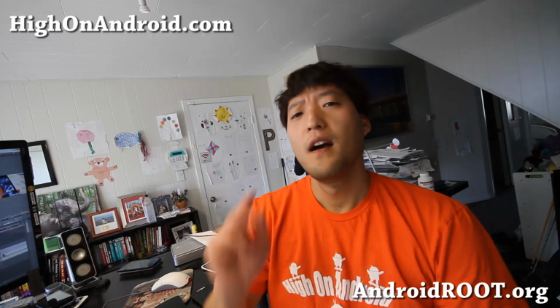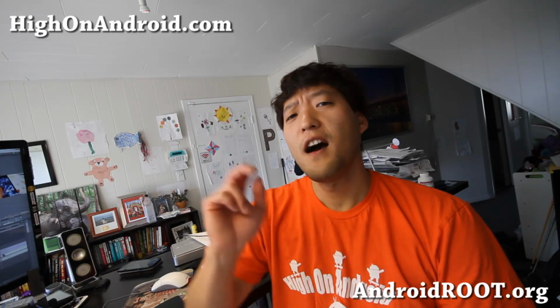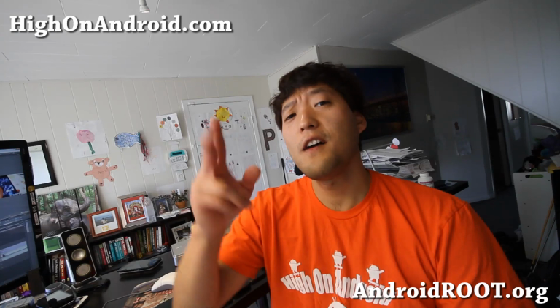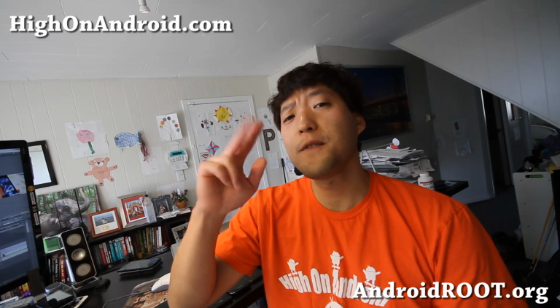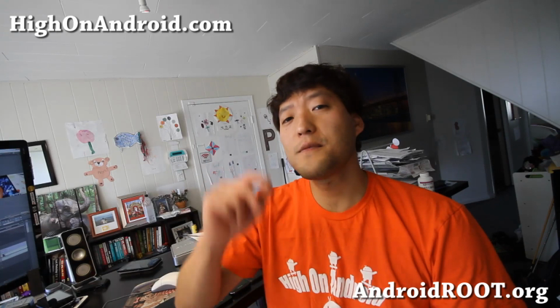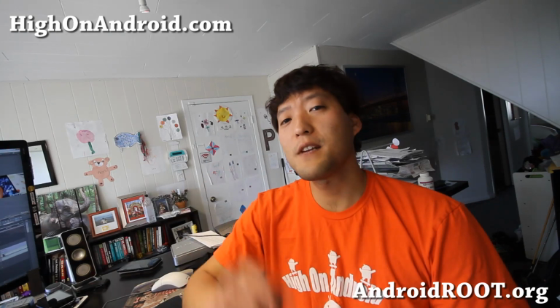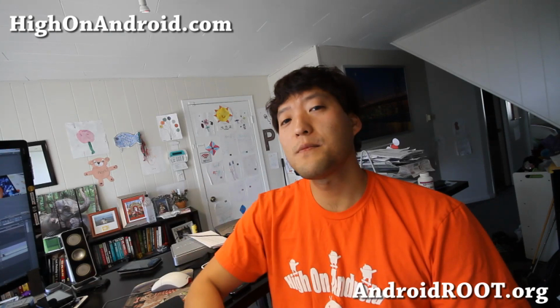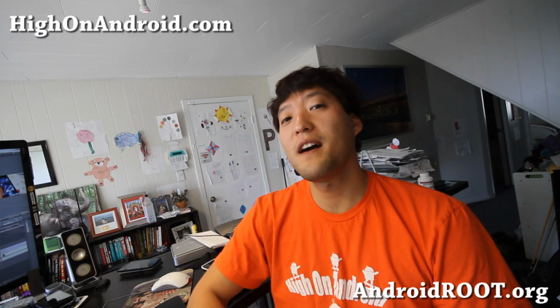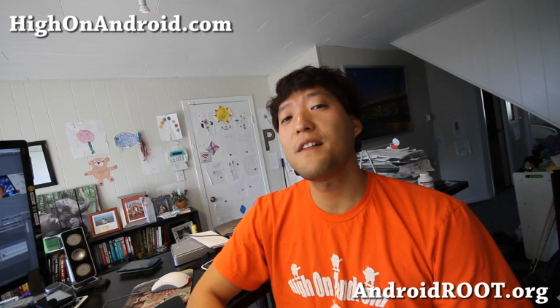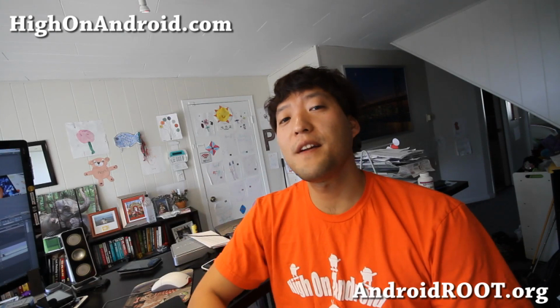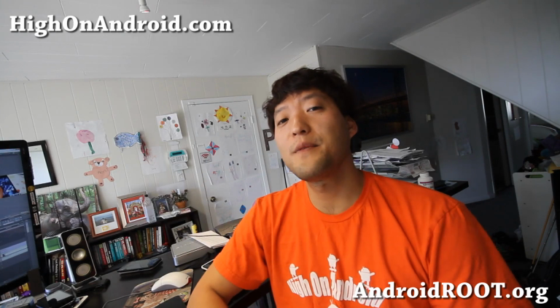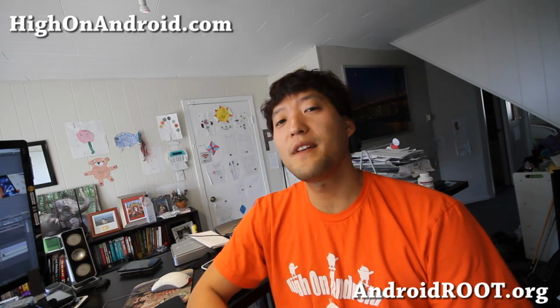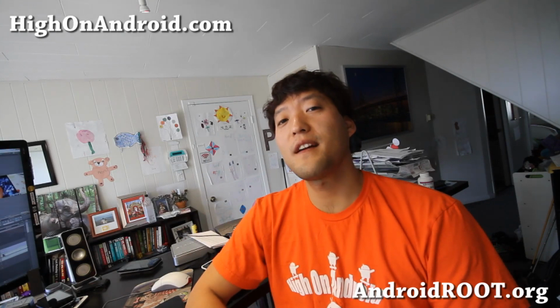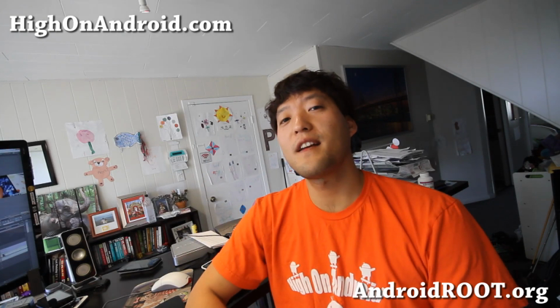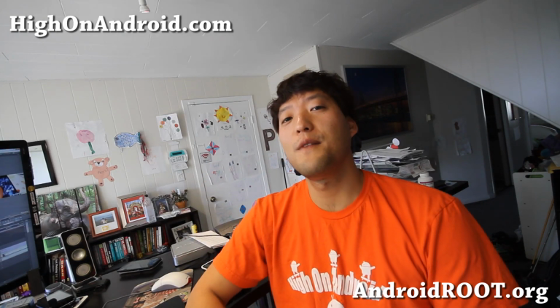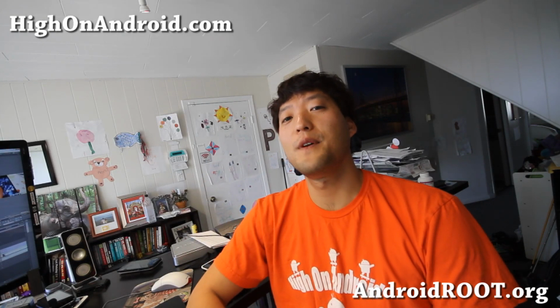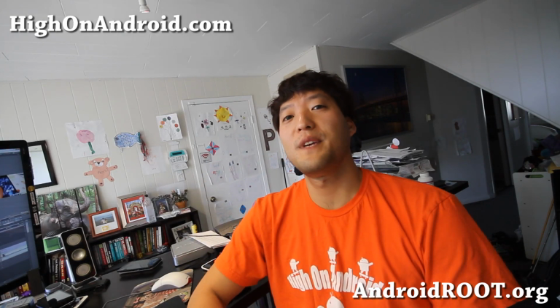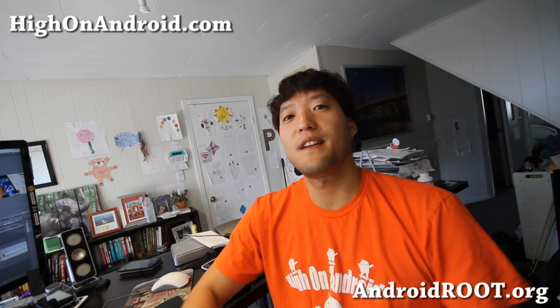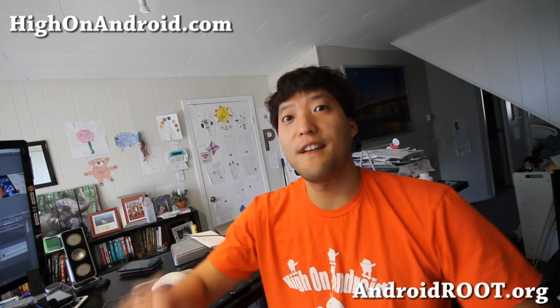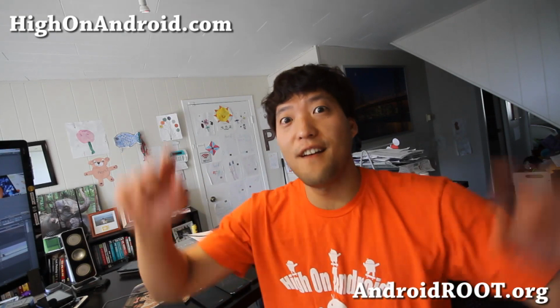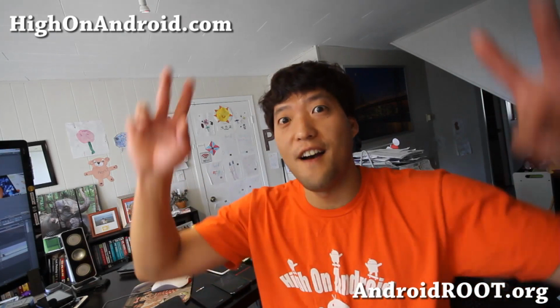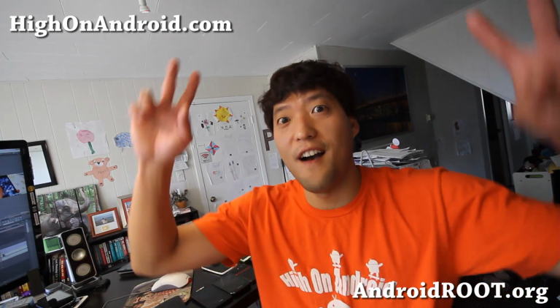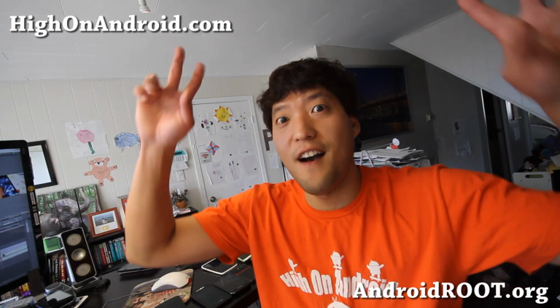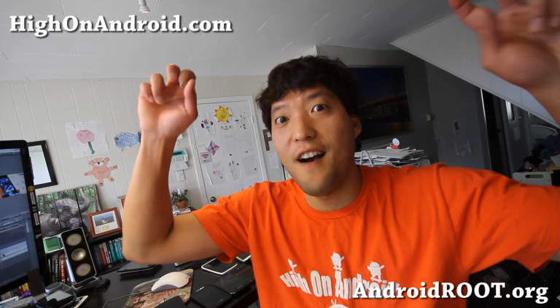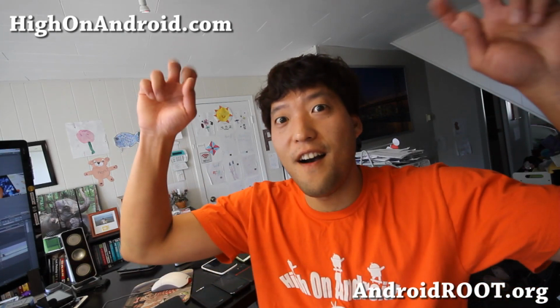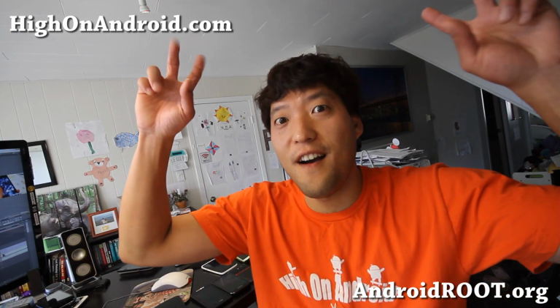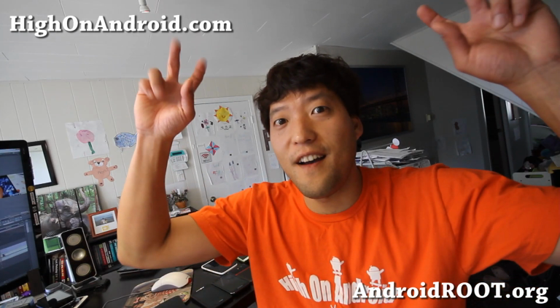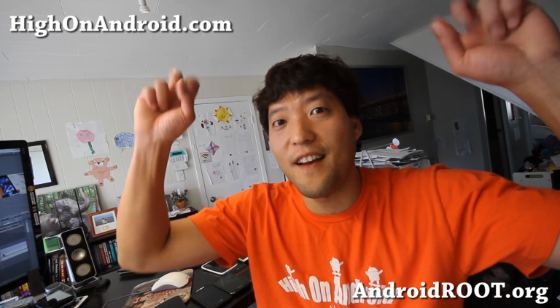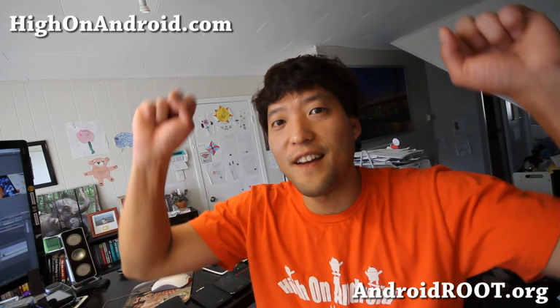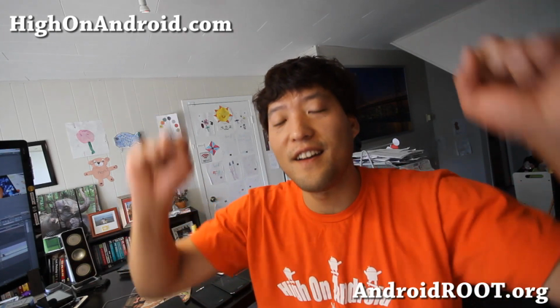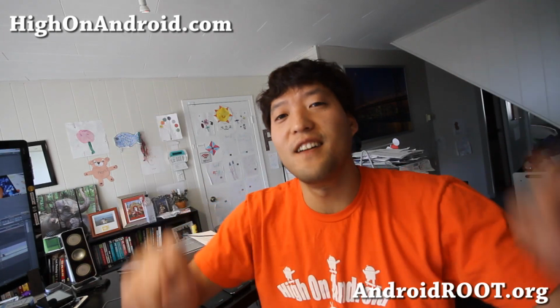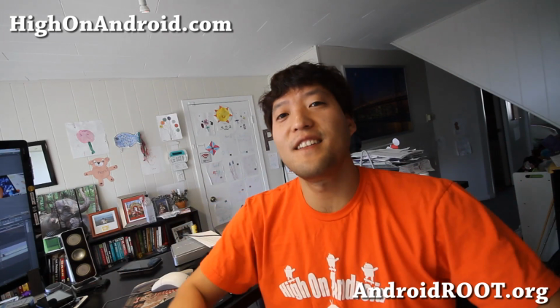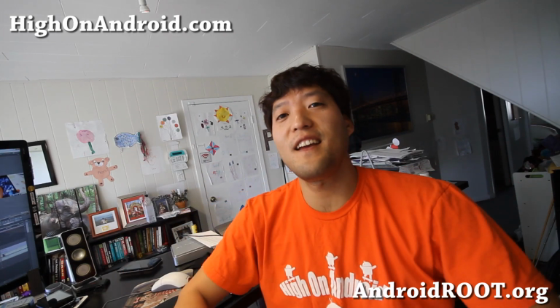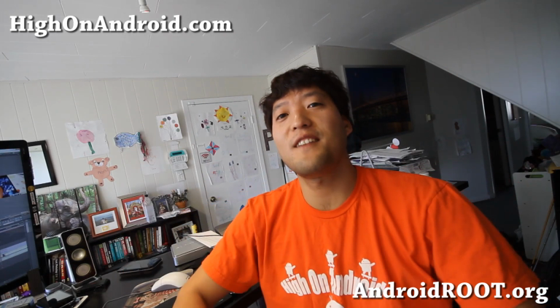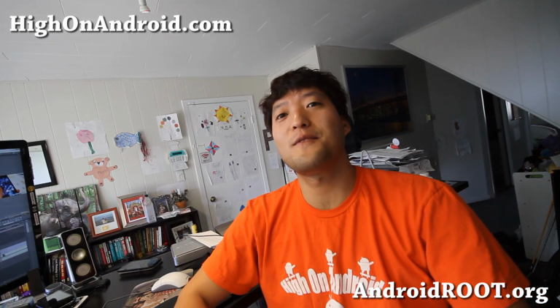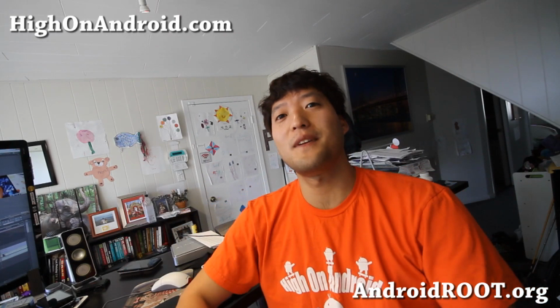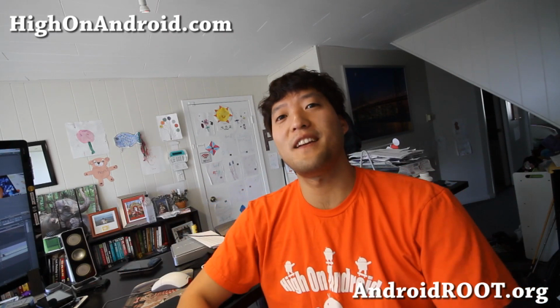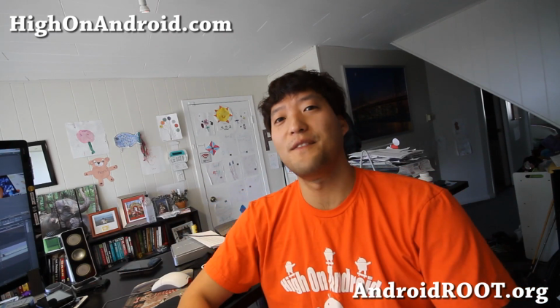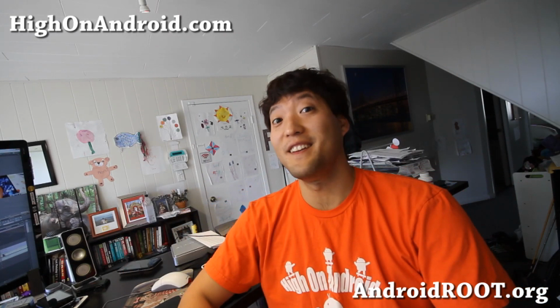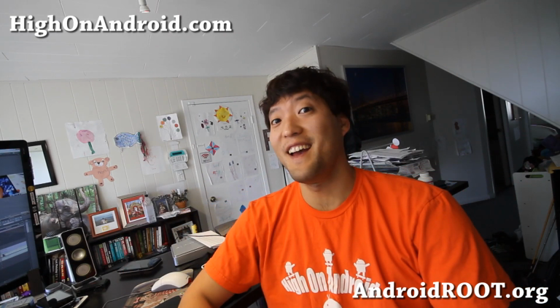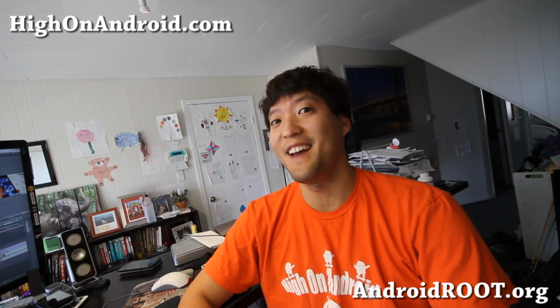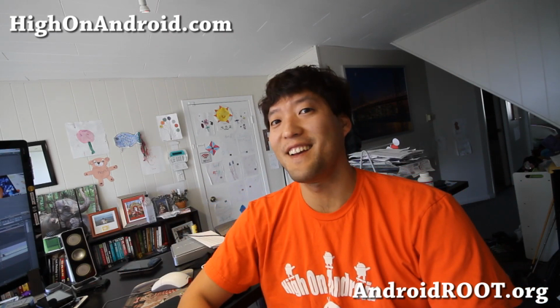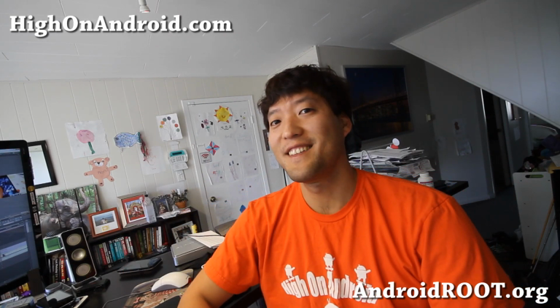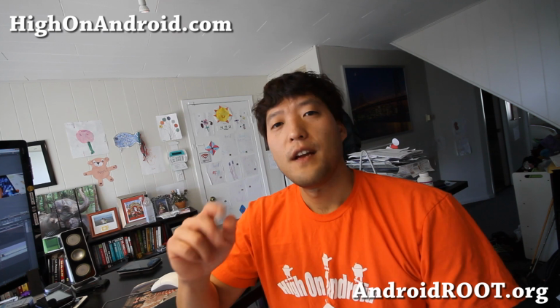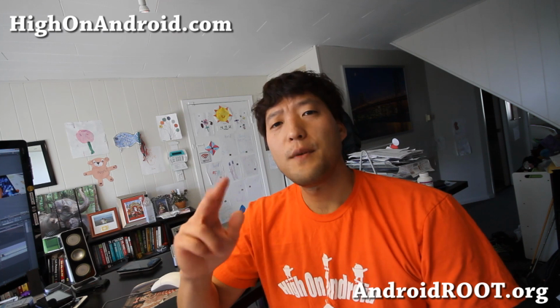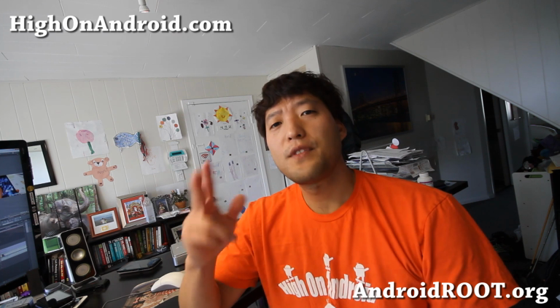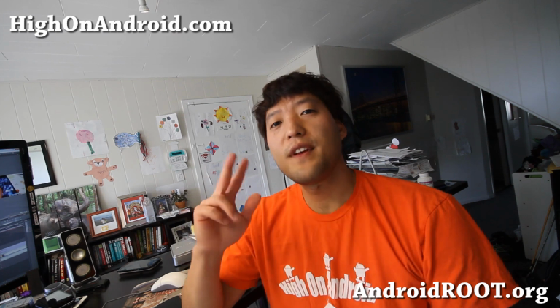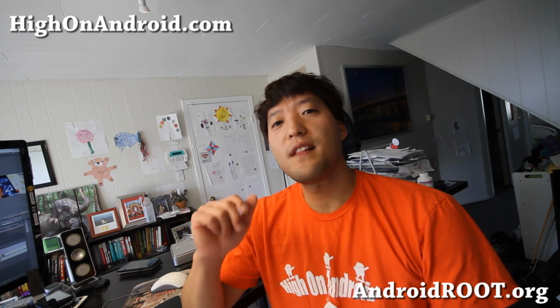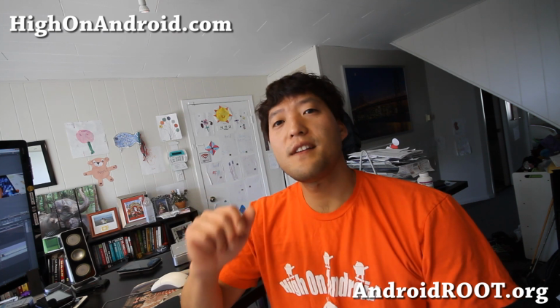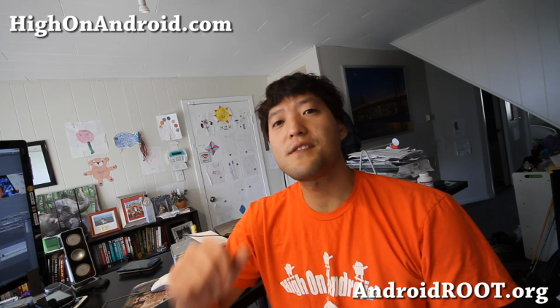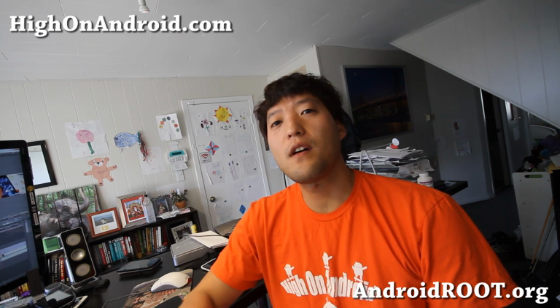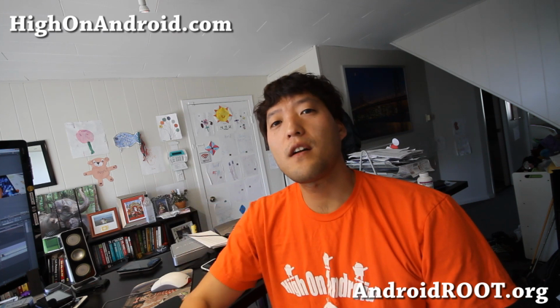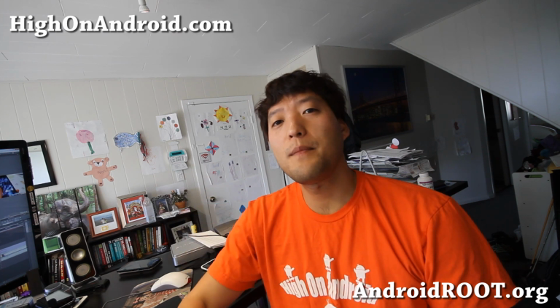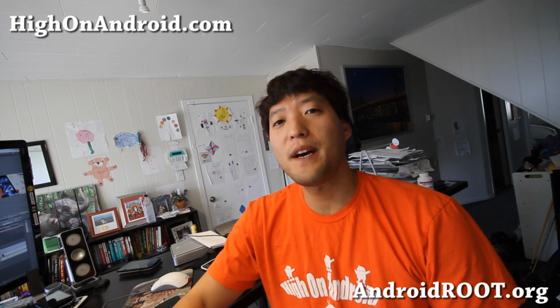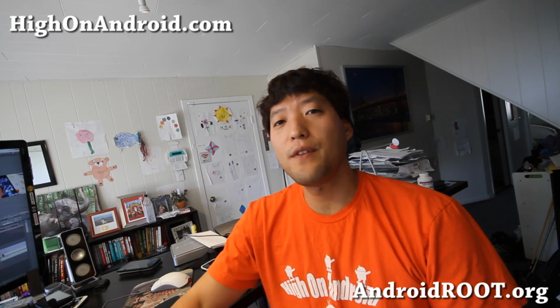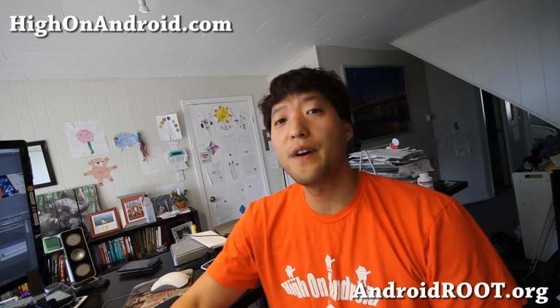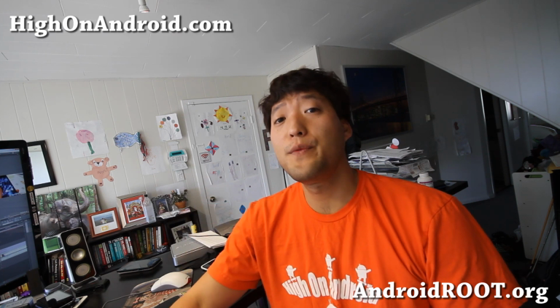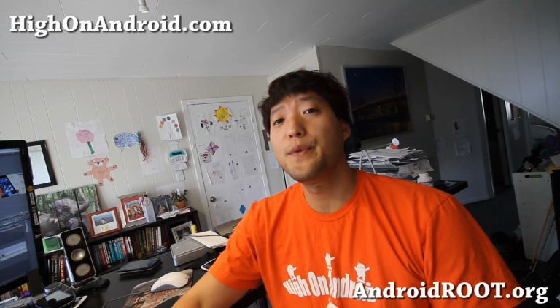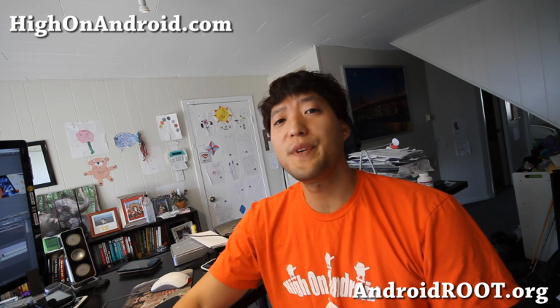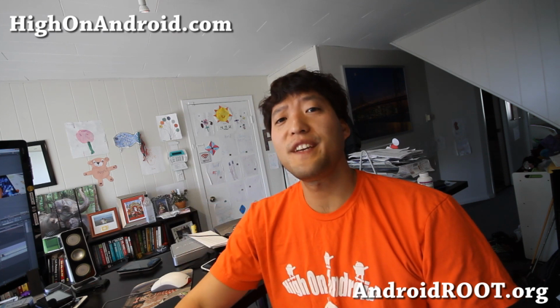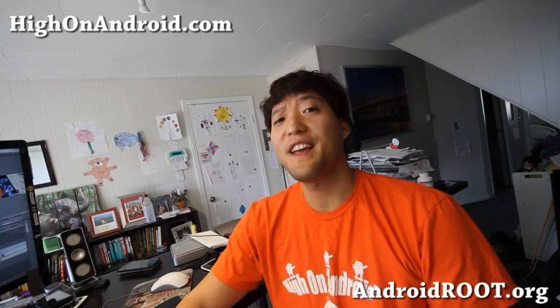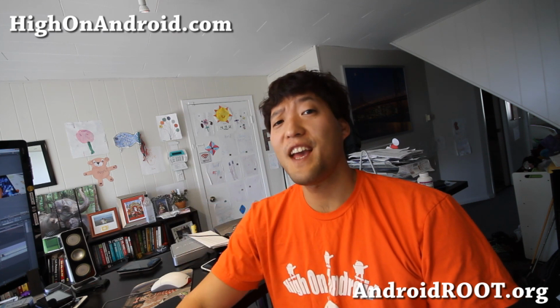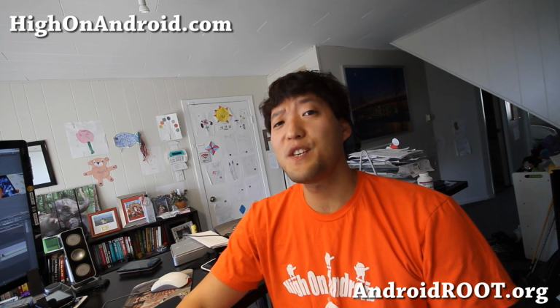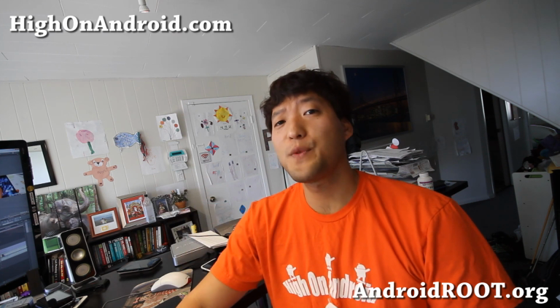Hi folks, Max from HiOnAndroid.com where we get on Android every day. Today let's talk about unrooting Android.